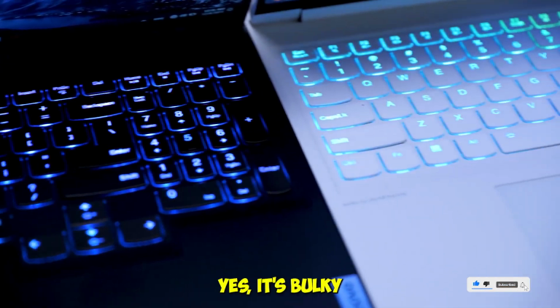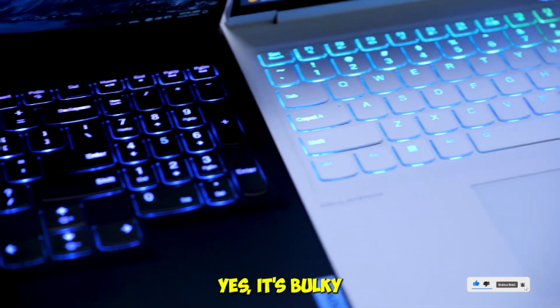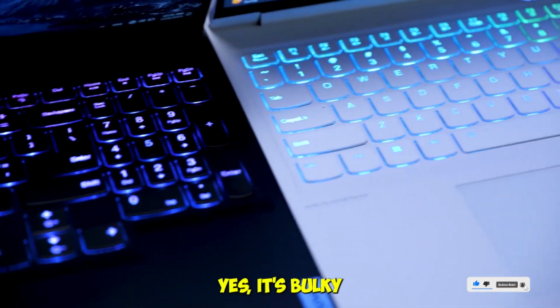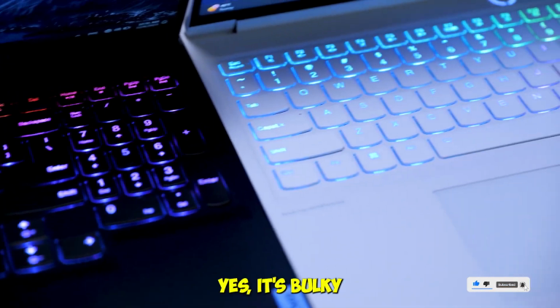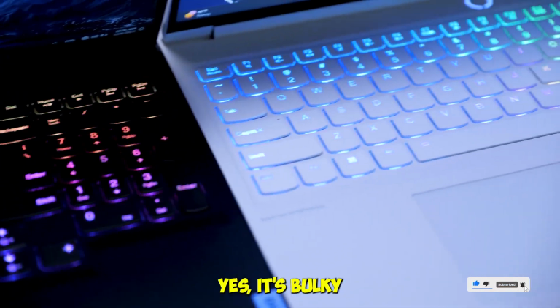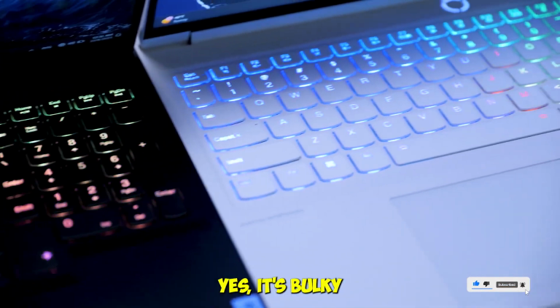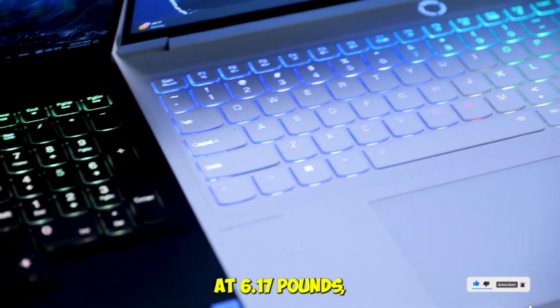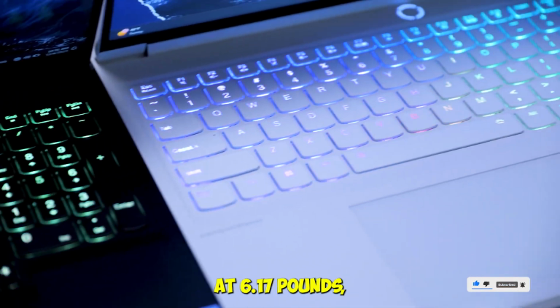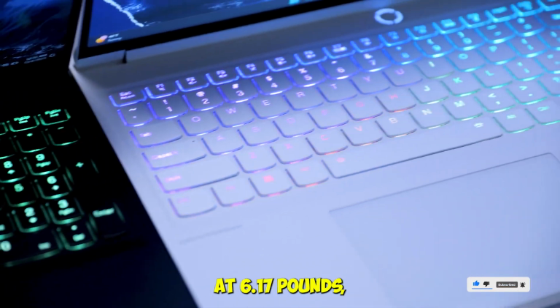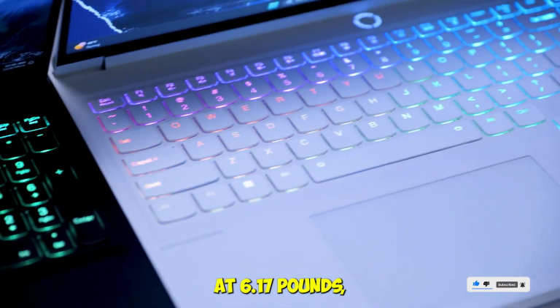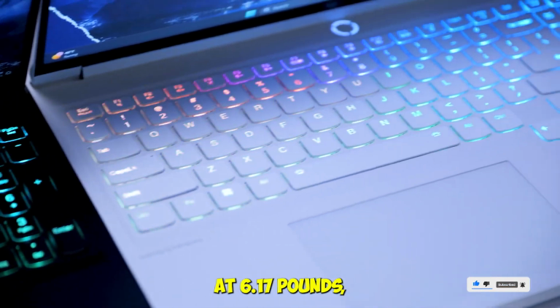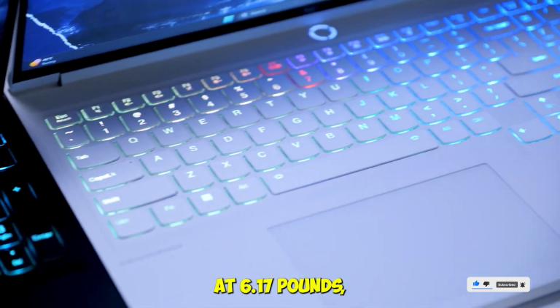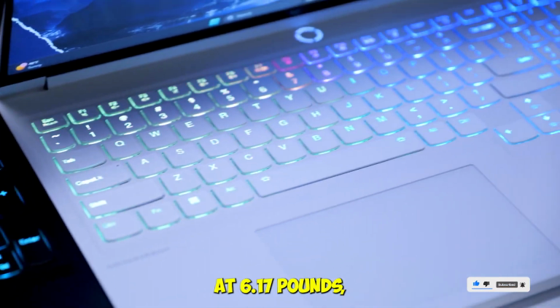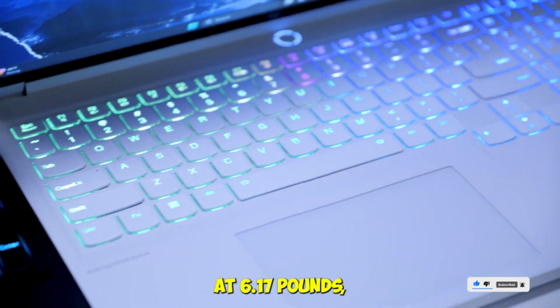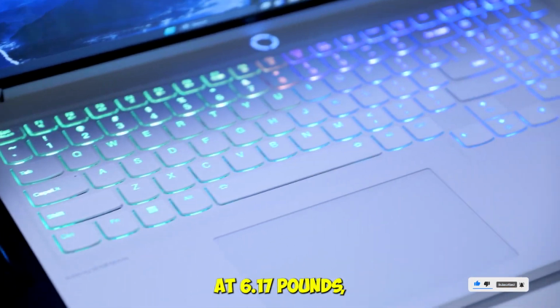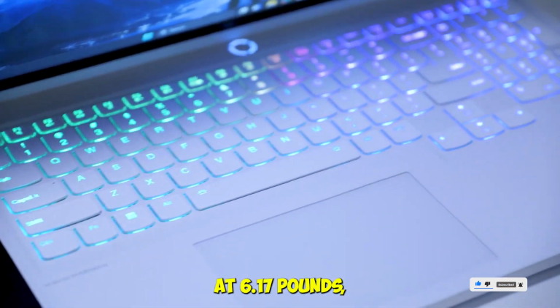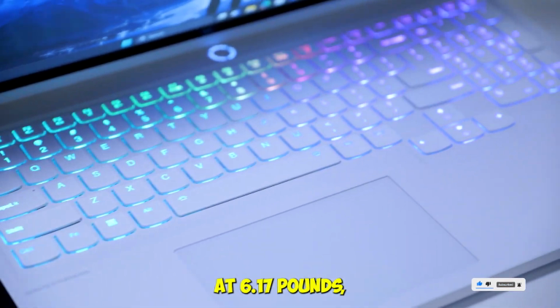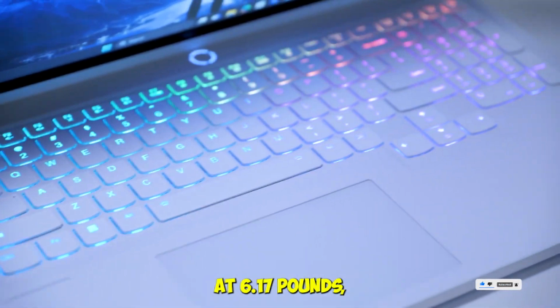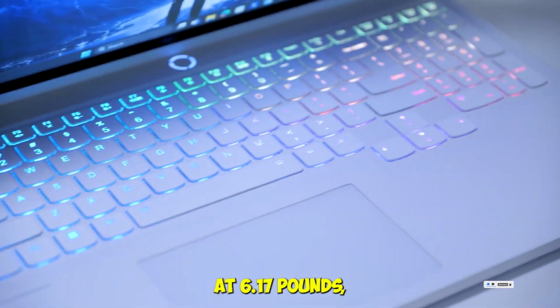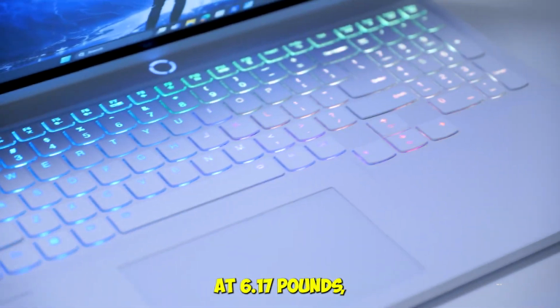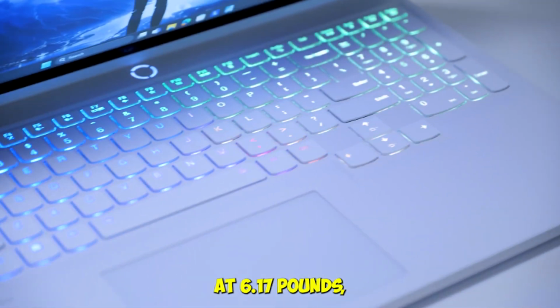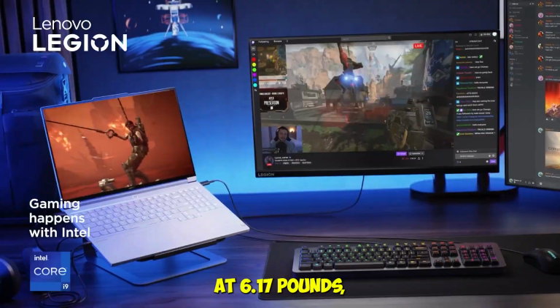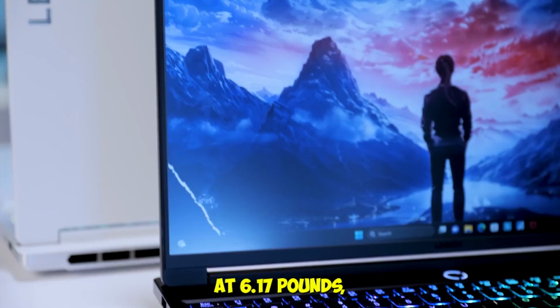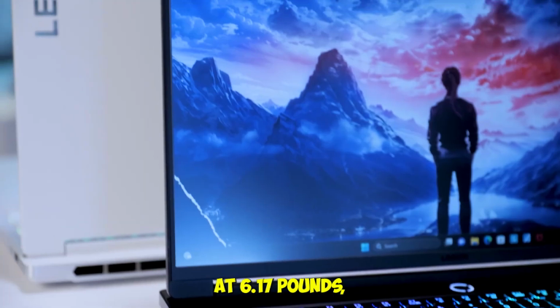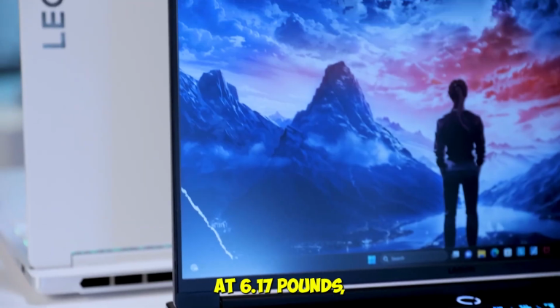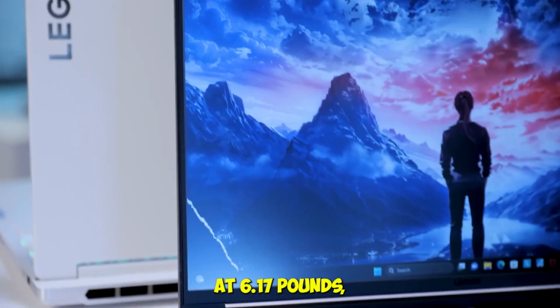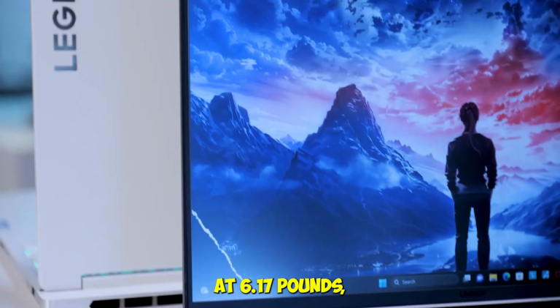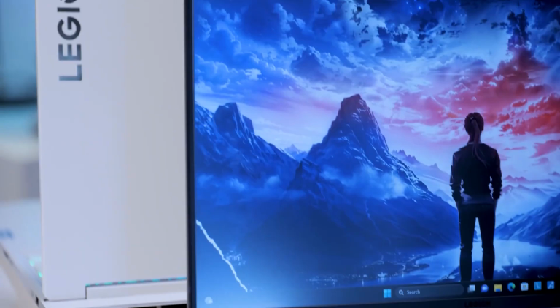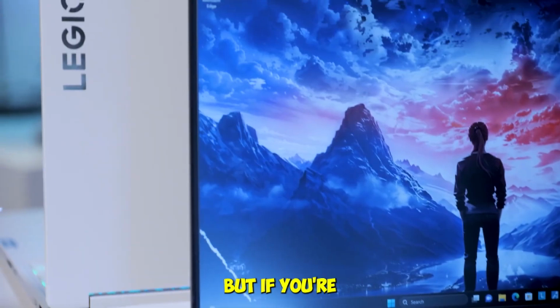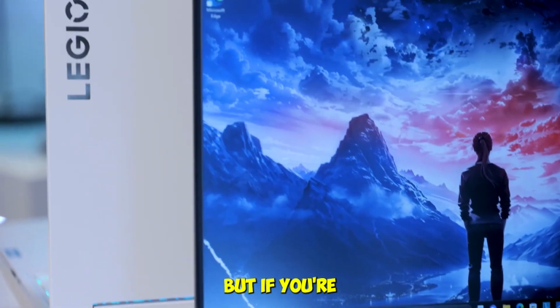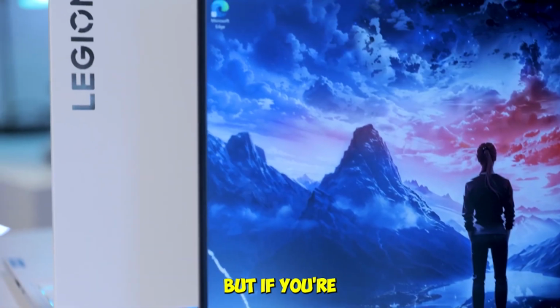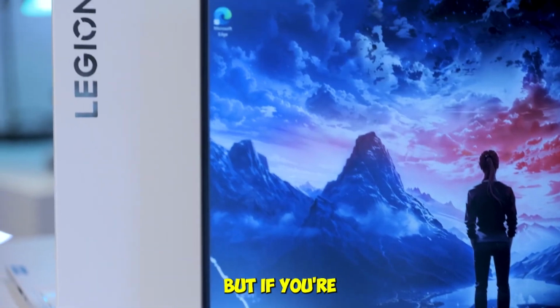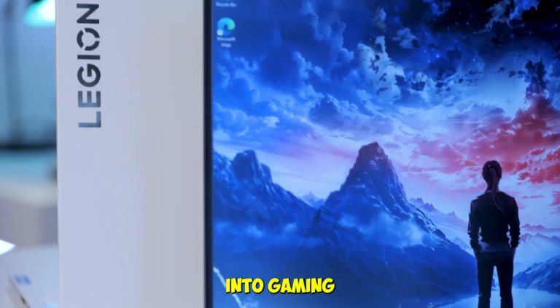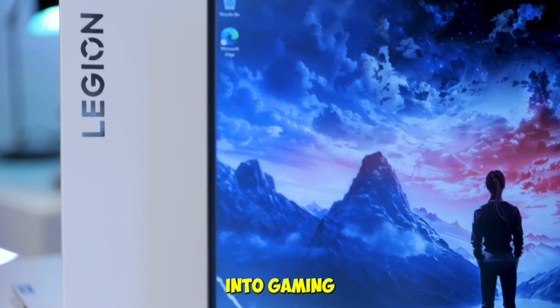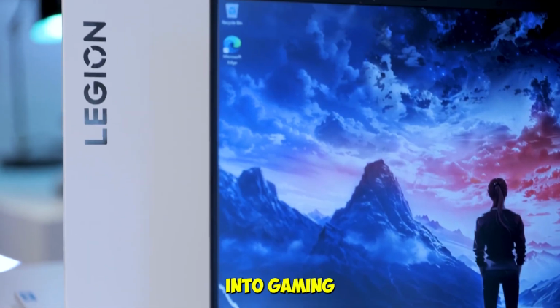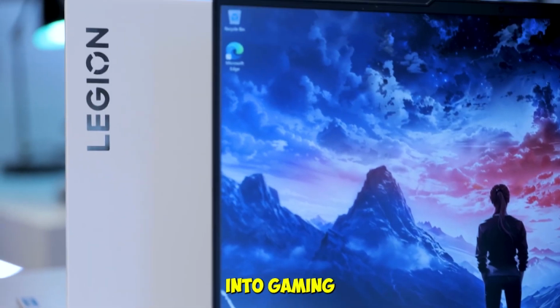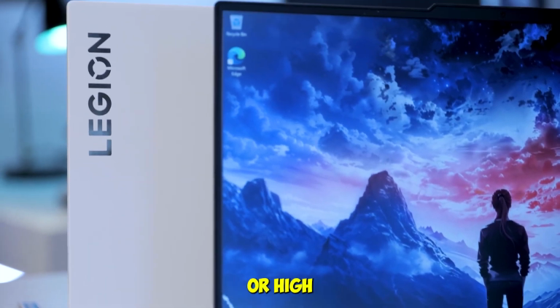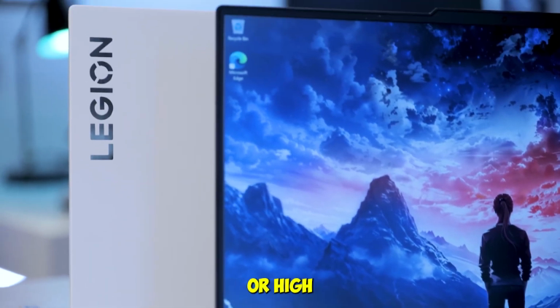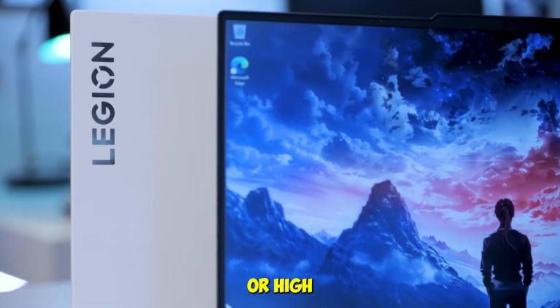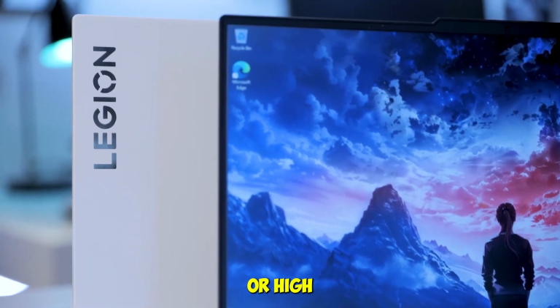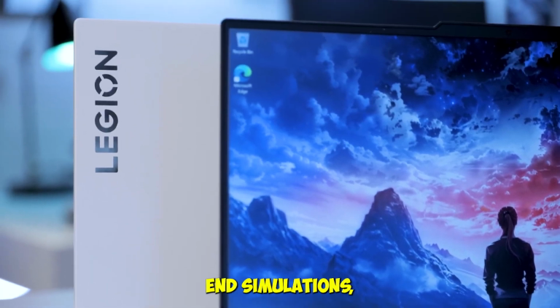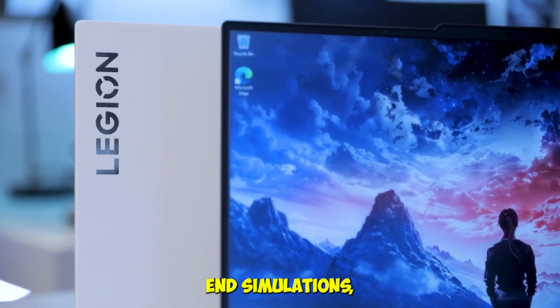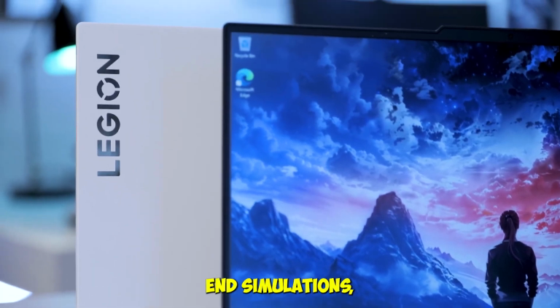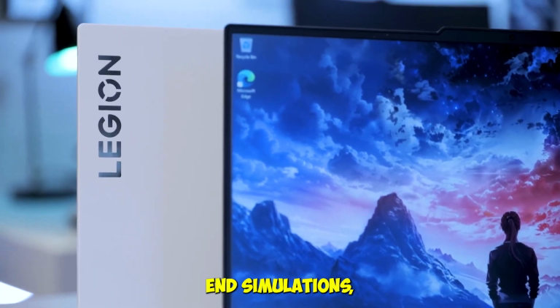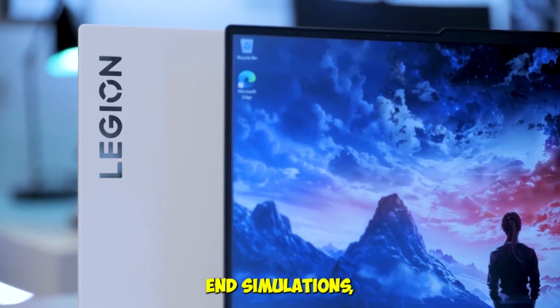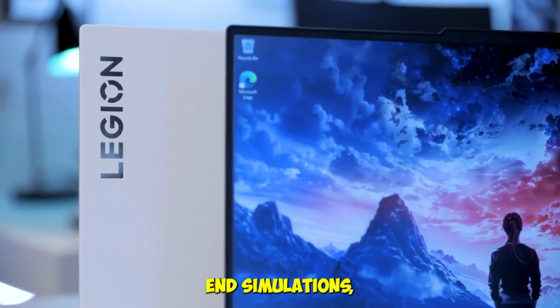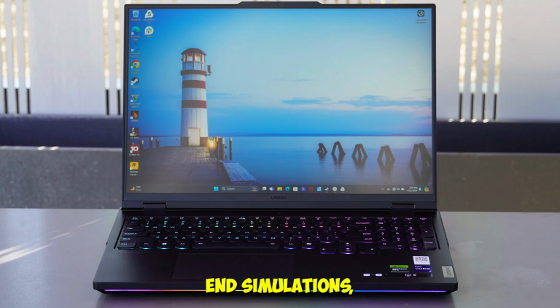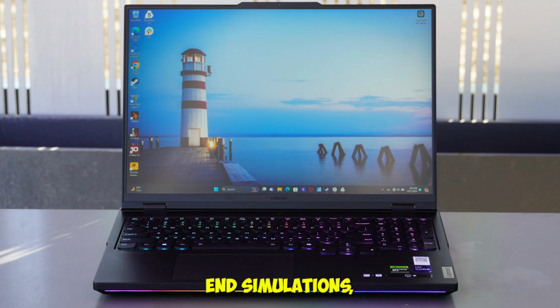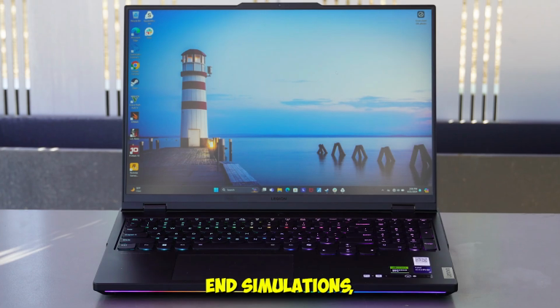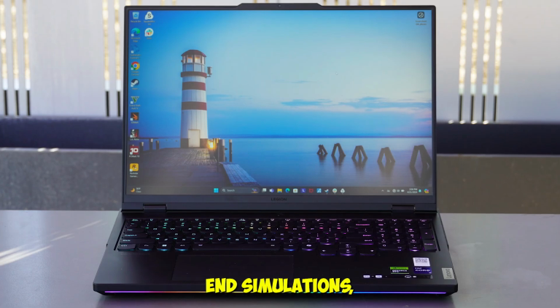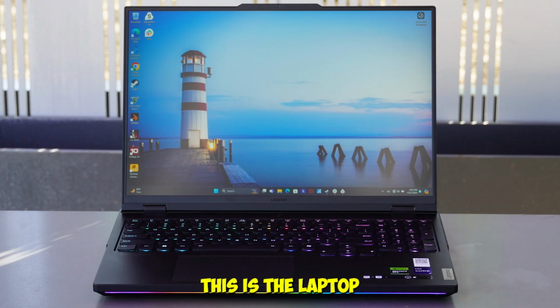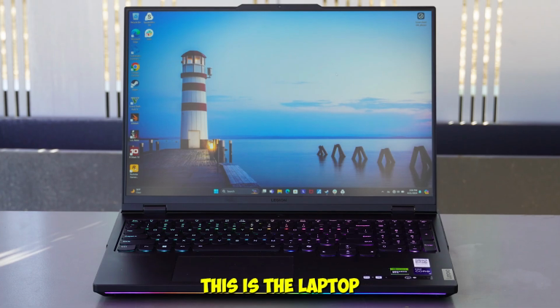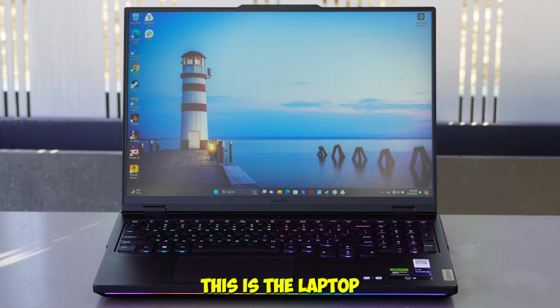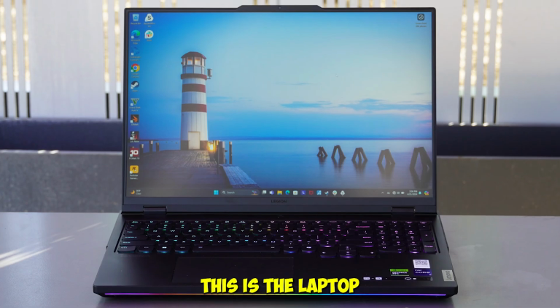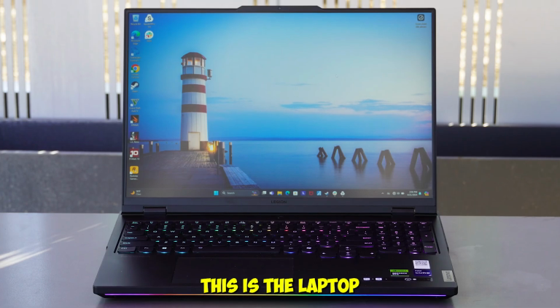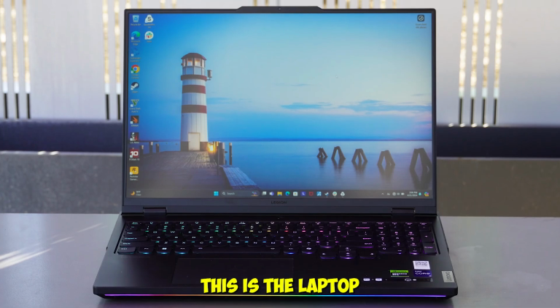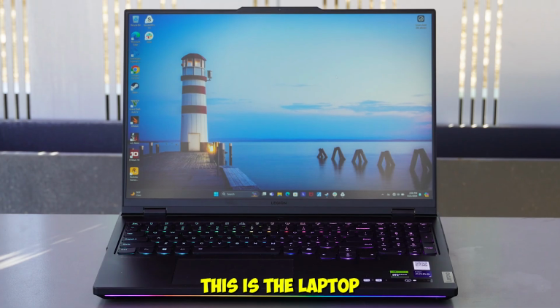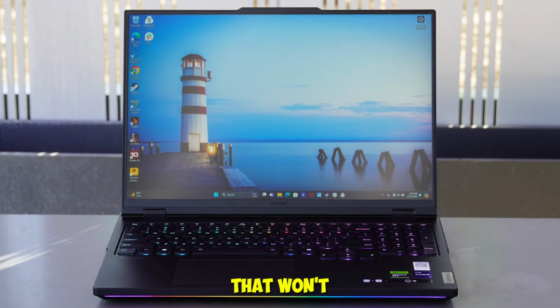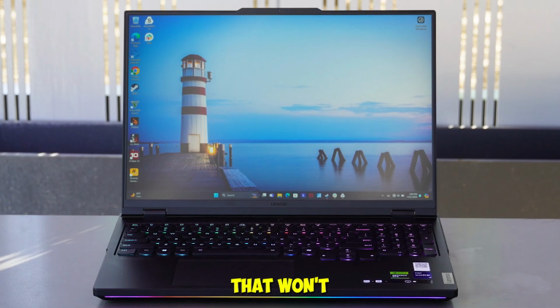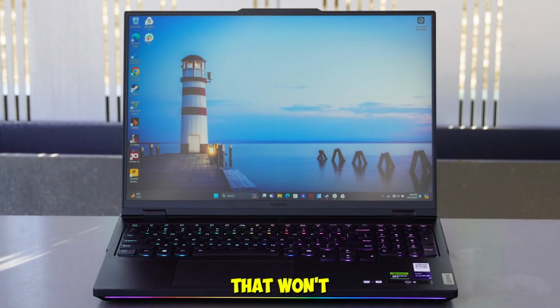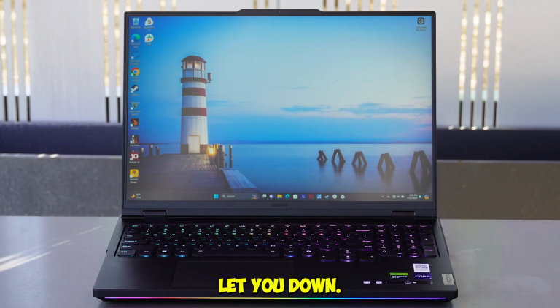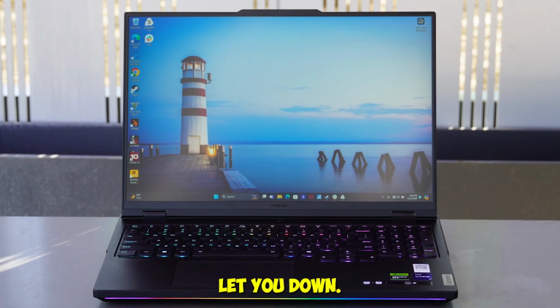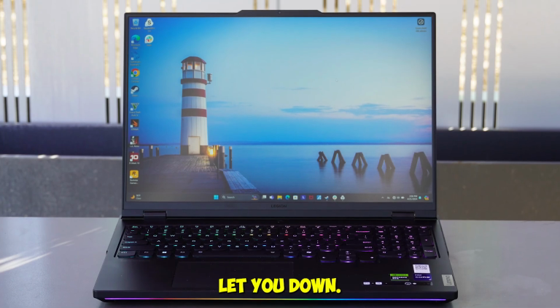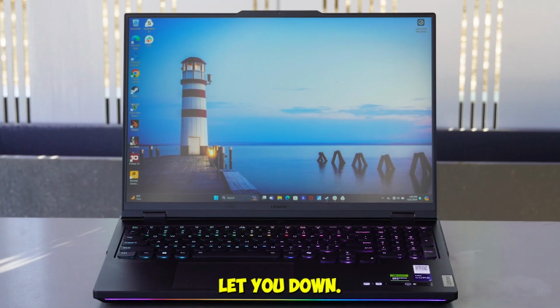Yes, it's bulky at 6.17 pounds, but if you're into gaming or high-end simulations, this is the laptop that won't let you down.